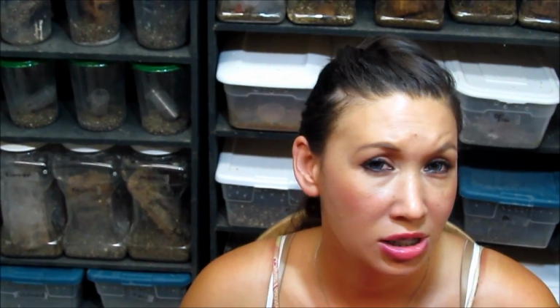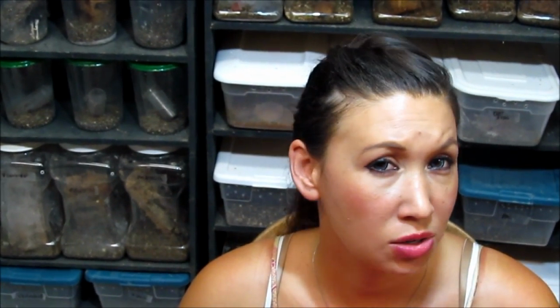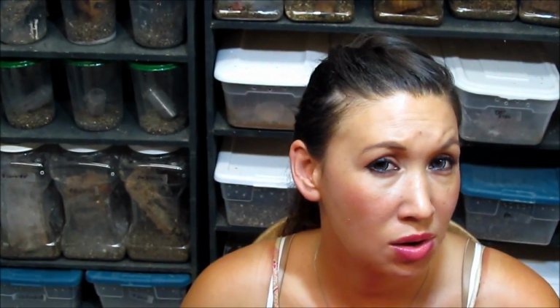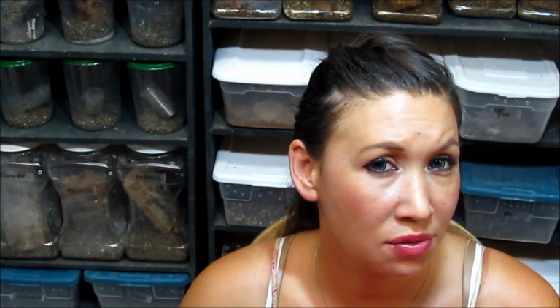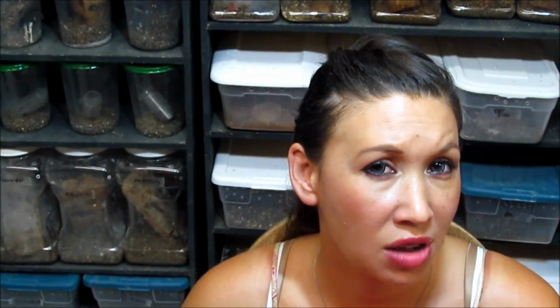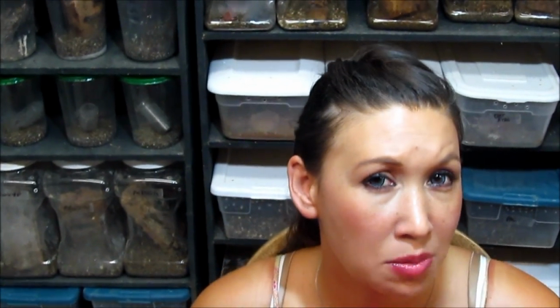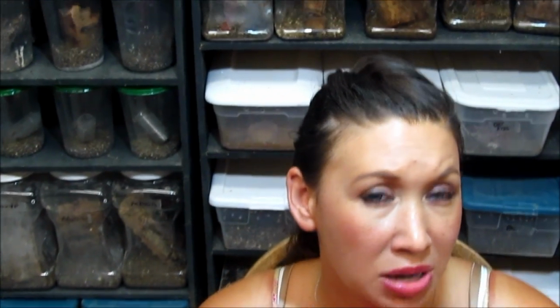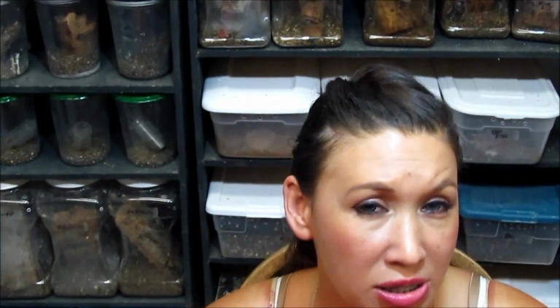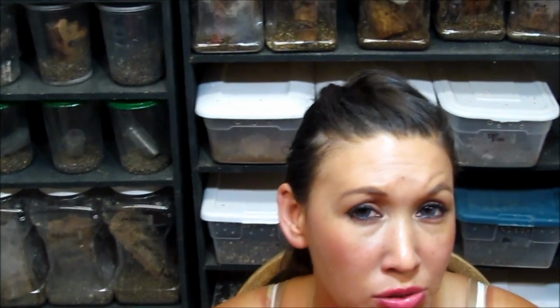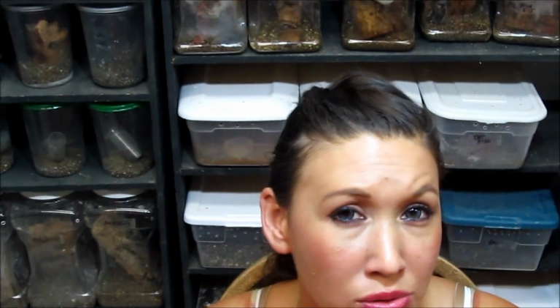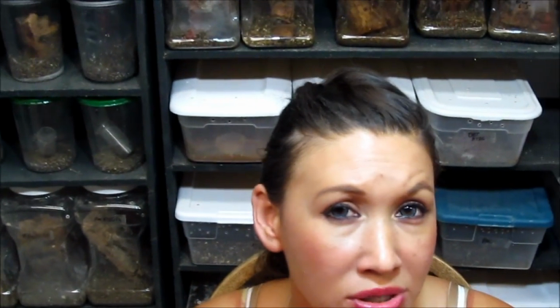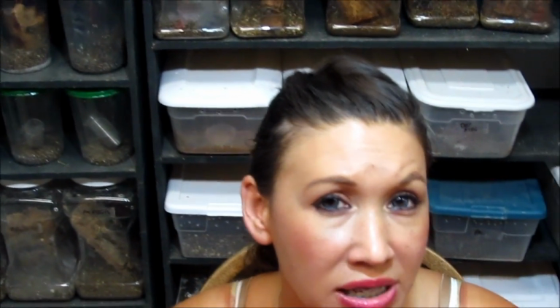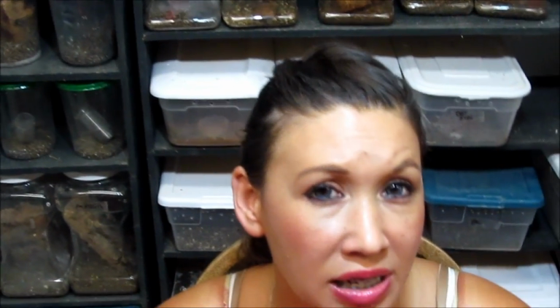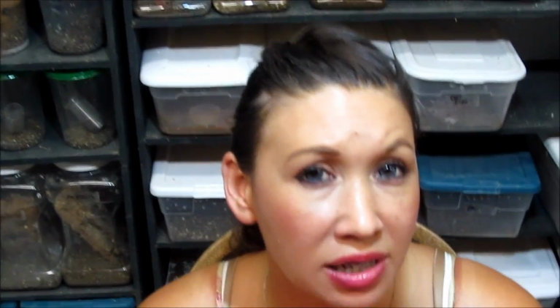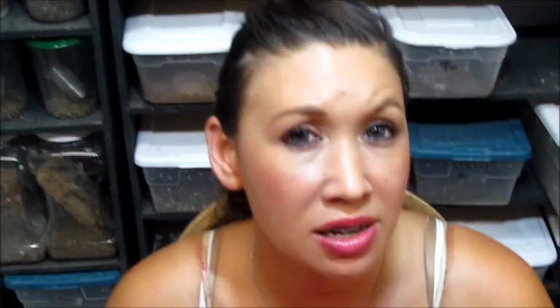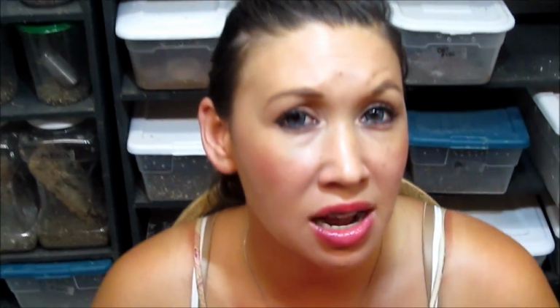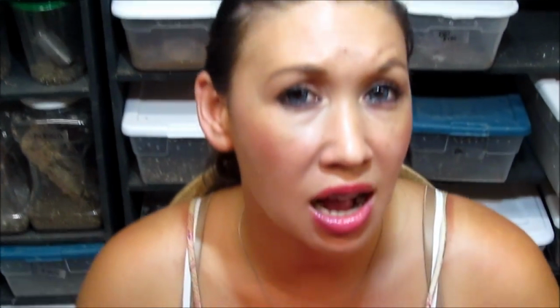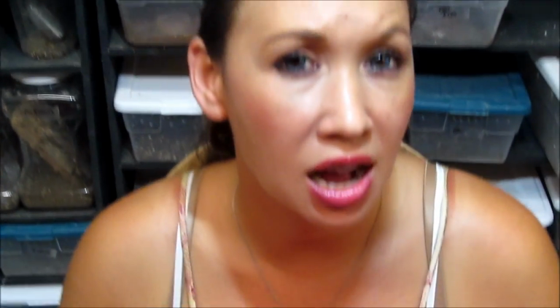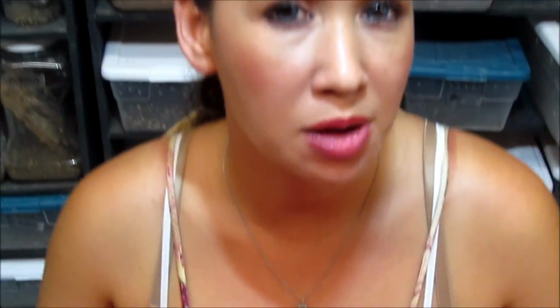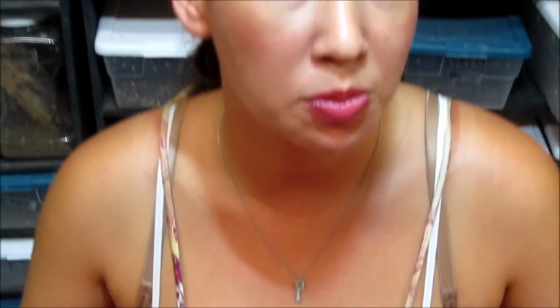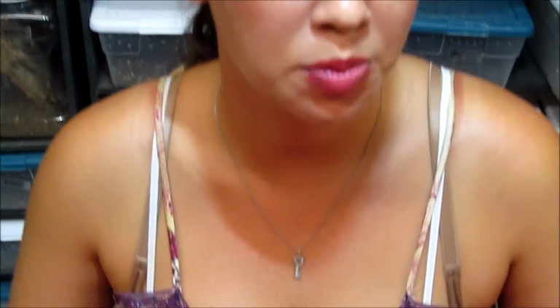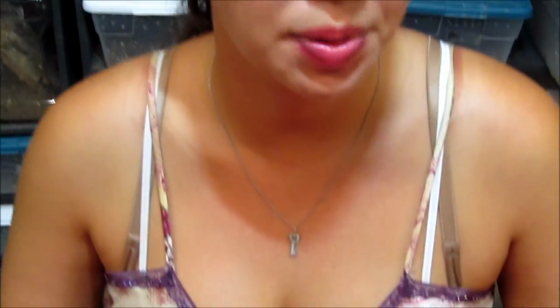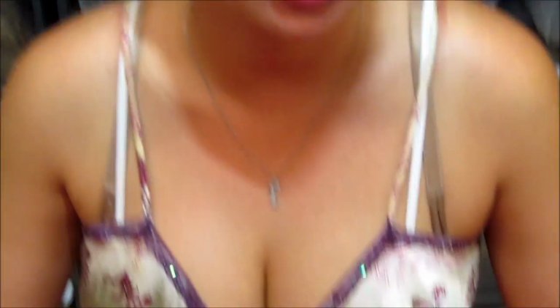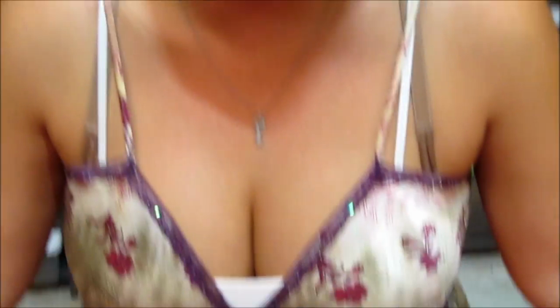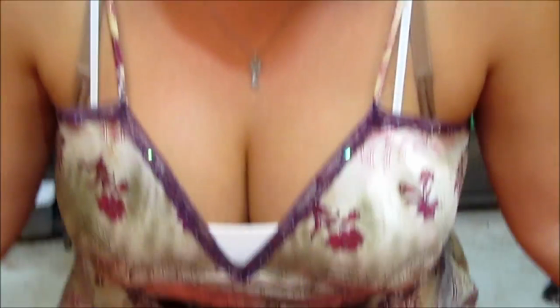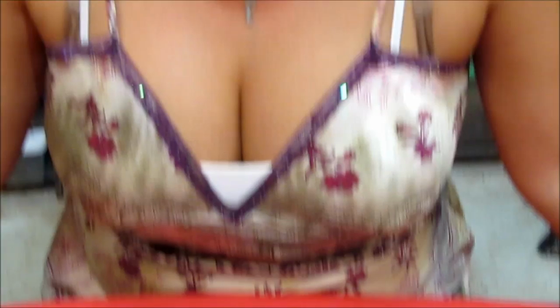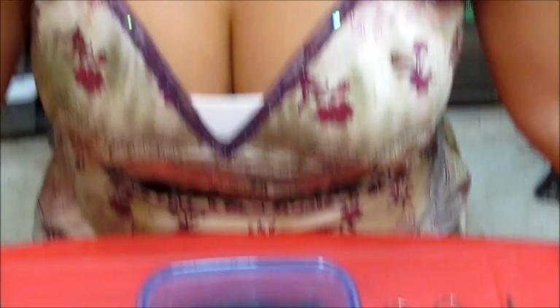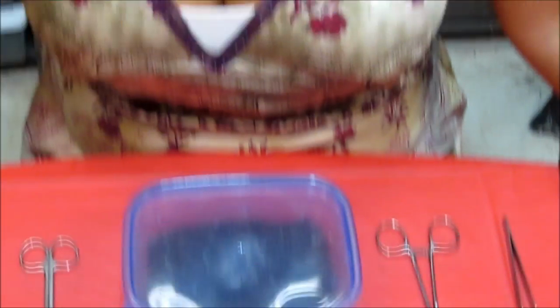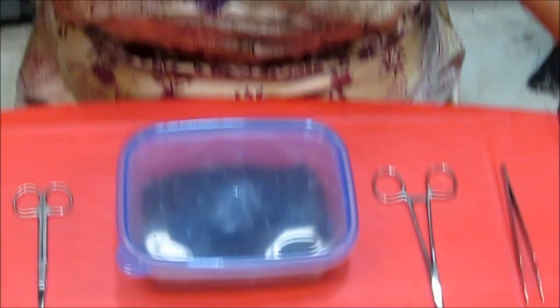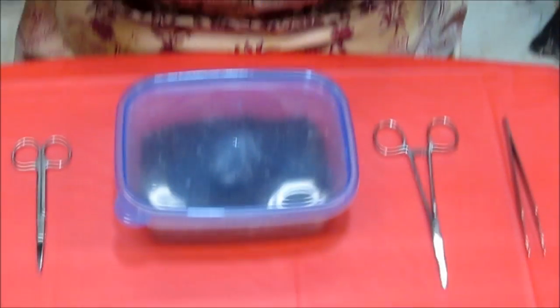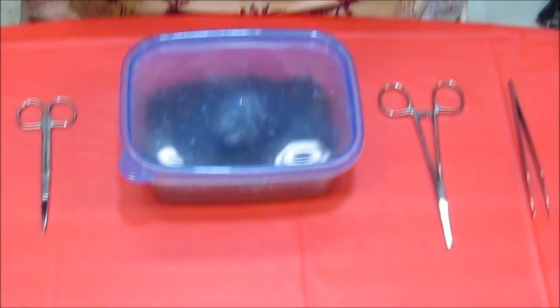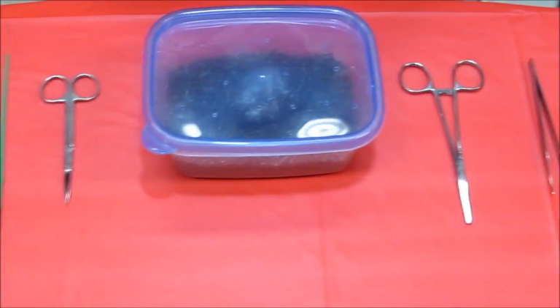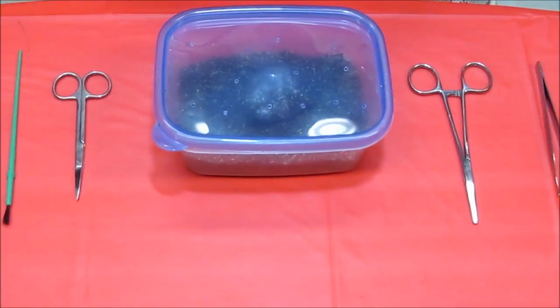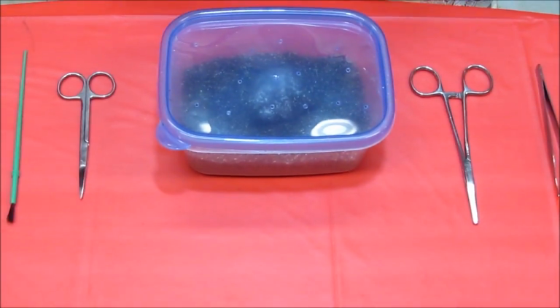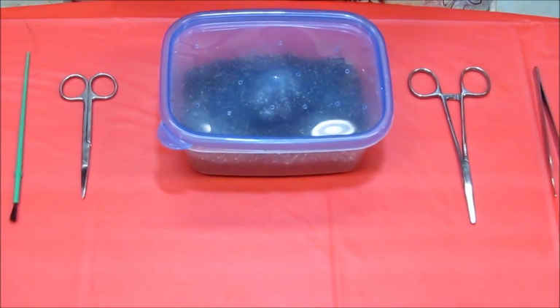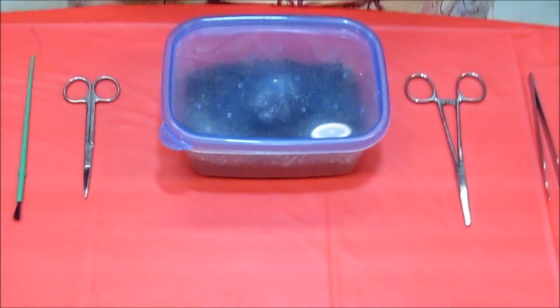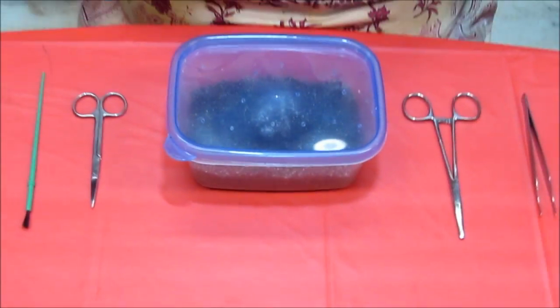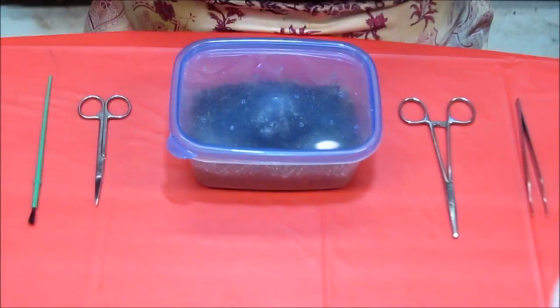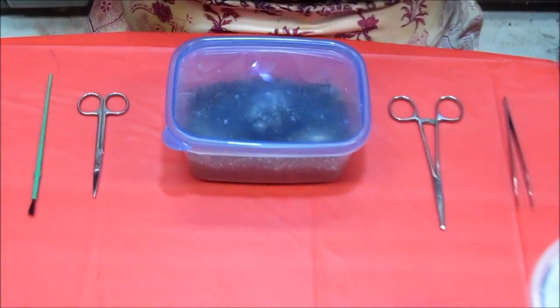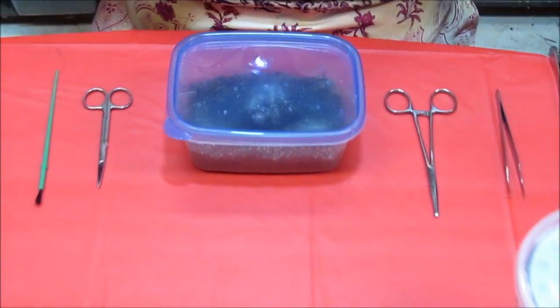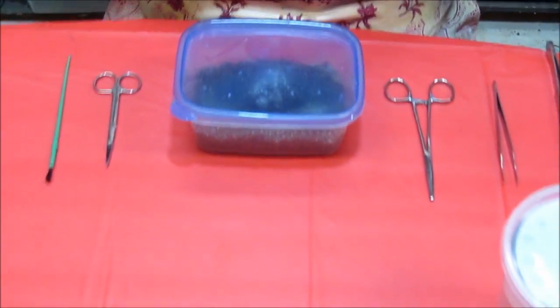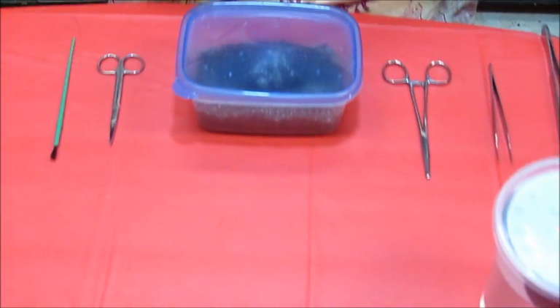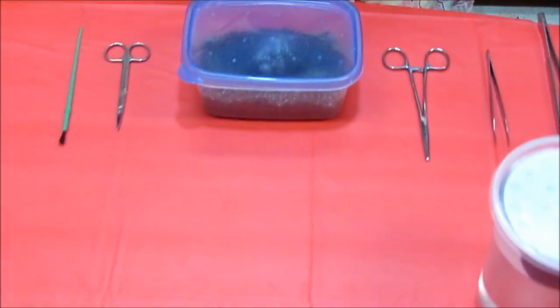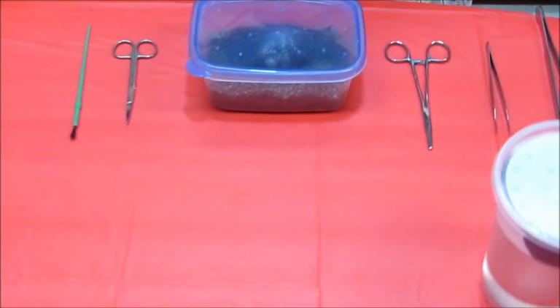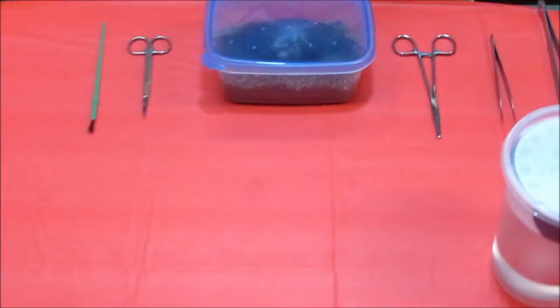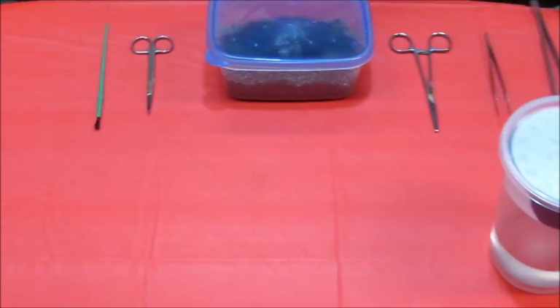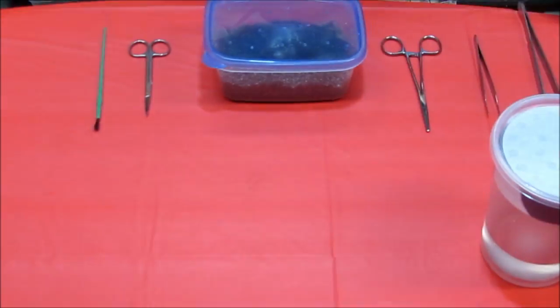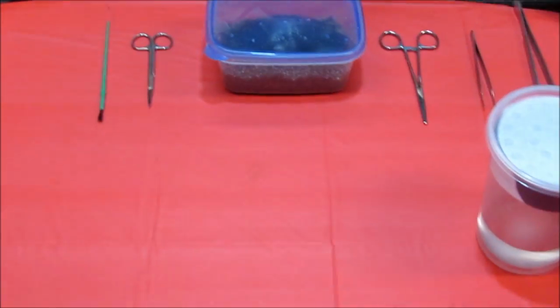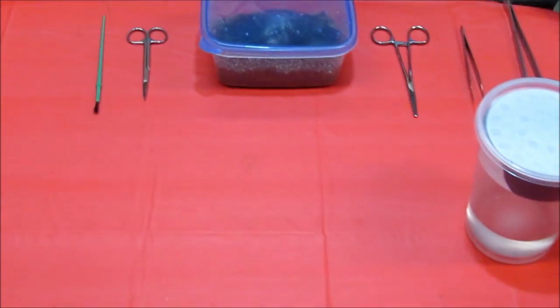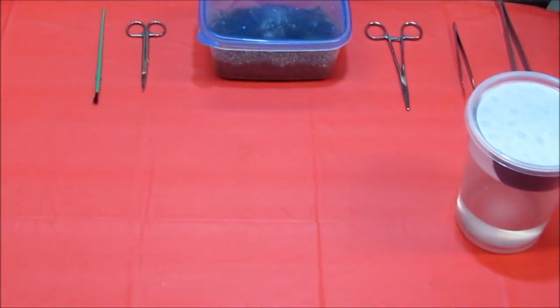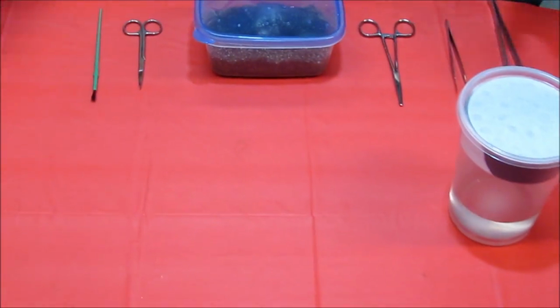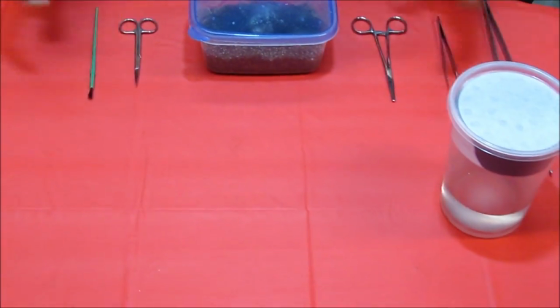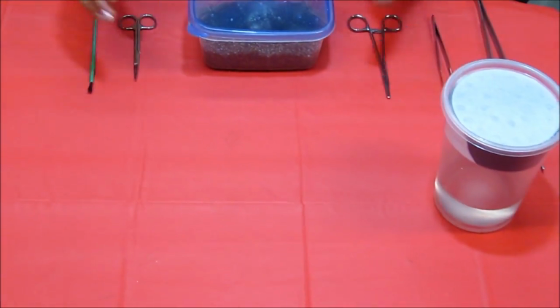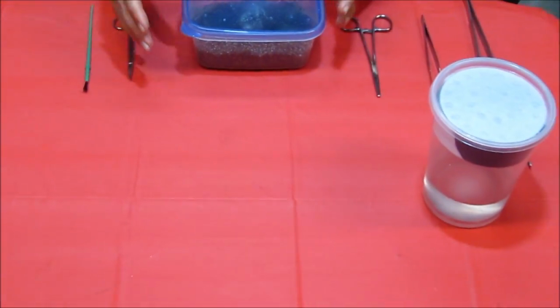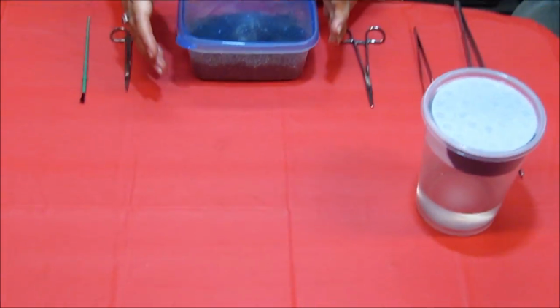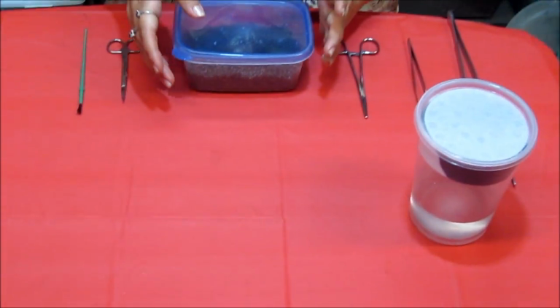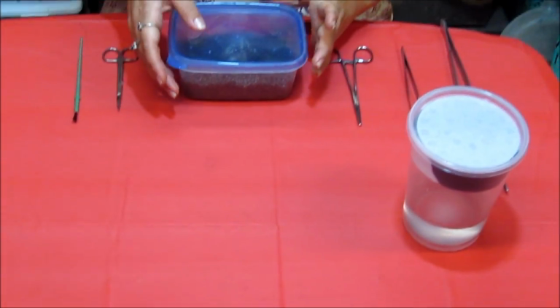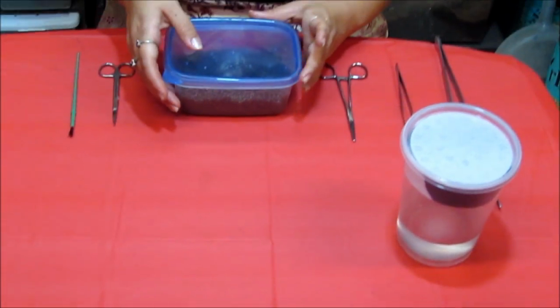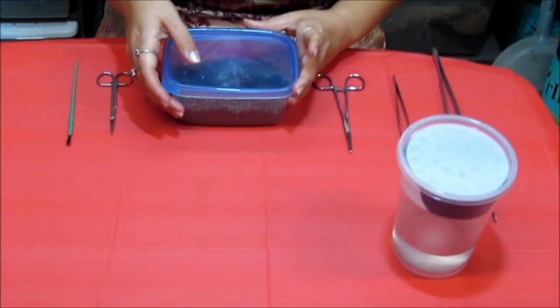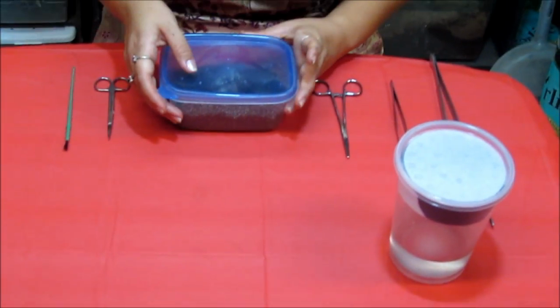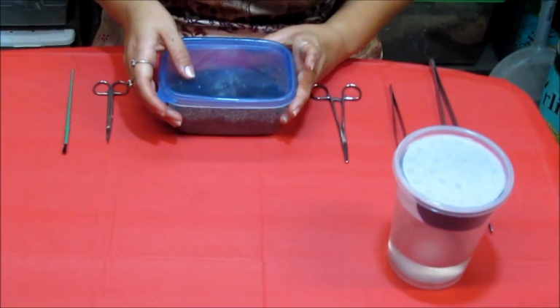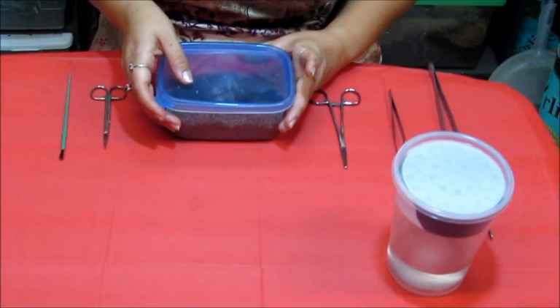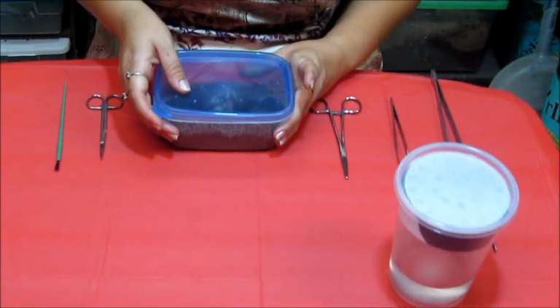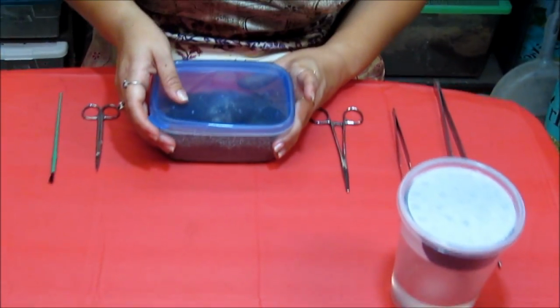So I've got my tools here, I'm preparing to begin the dissection, and so let's get started.